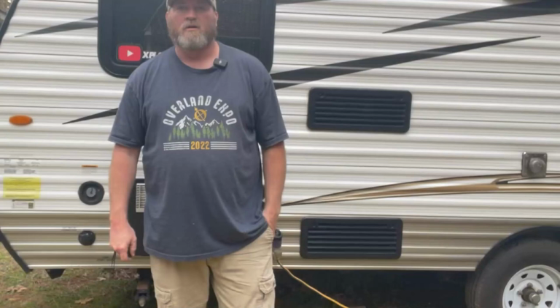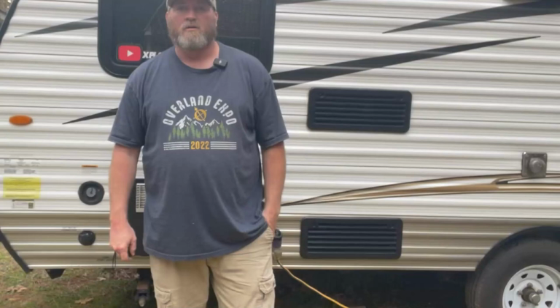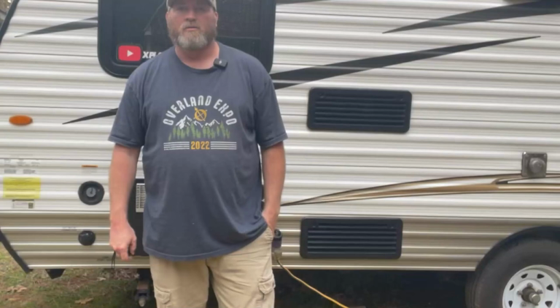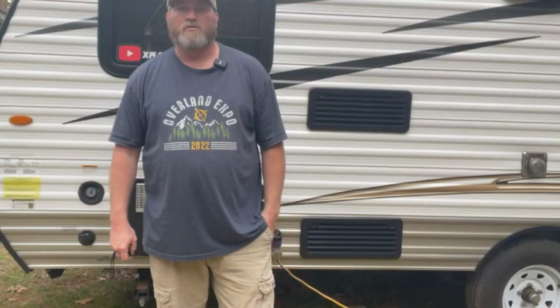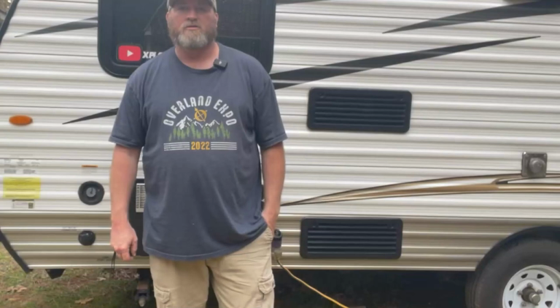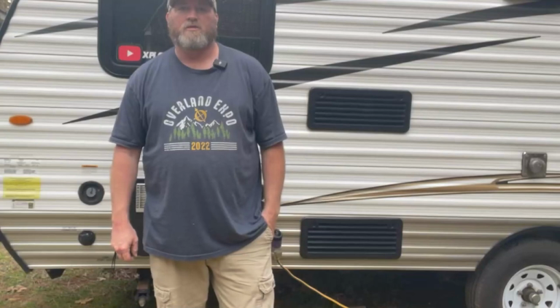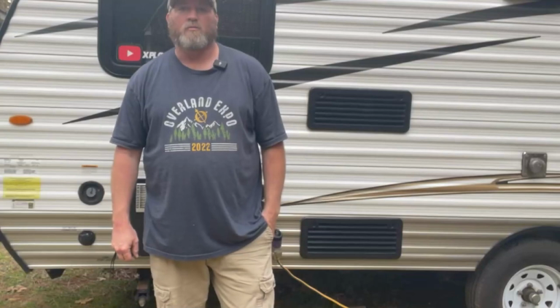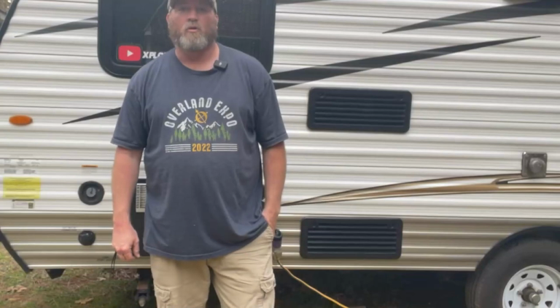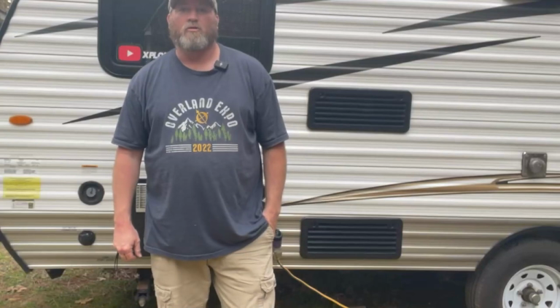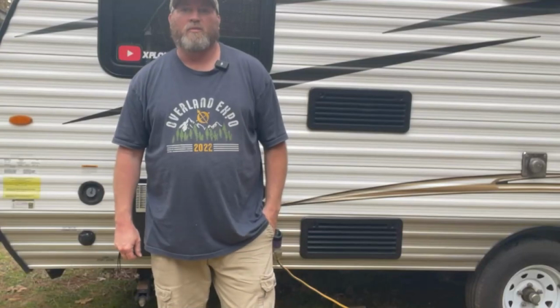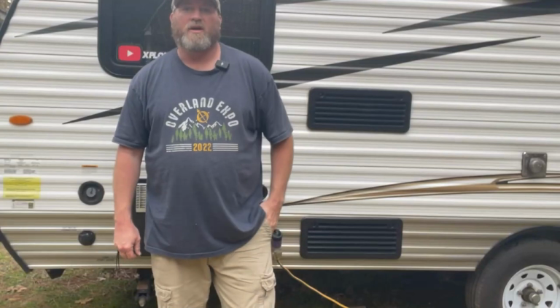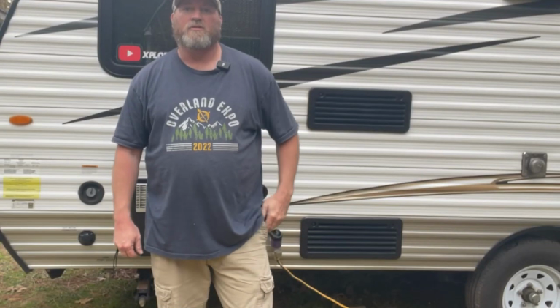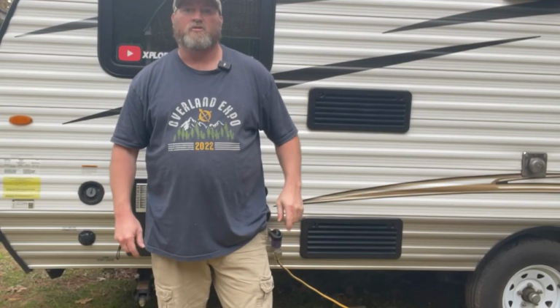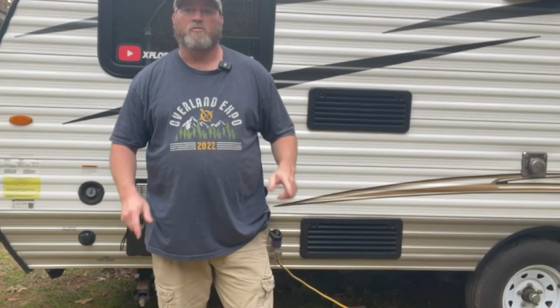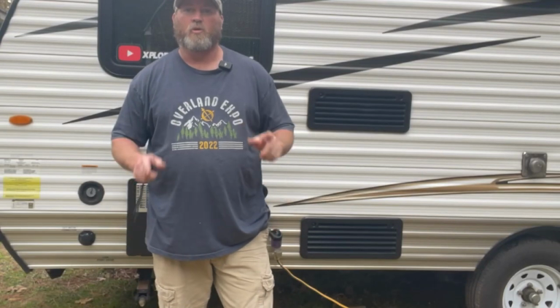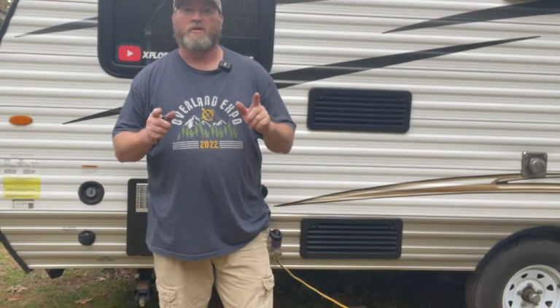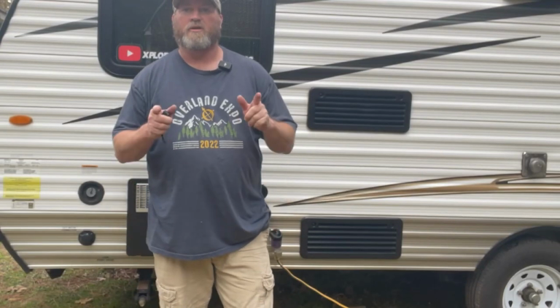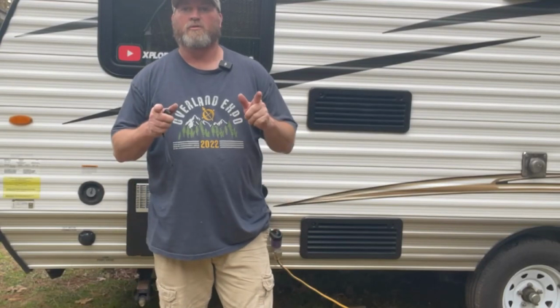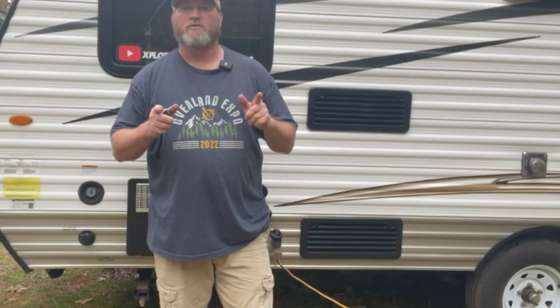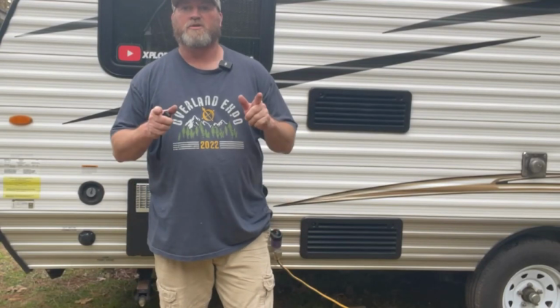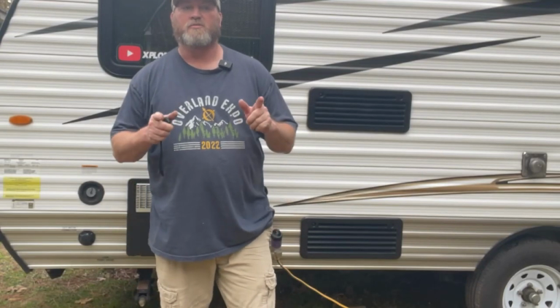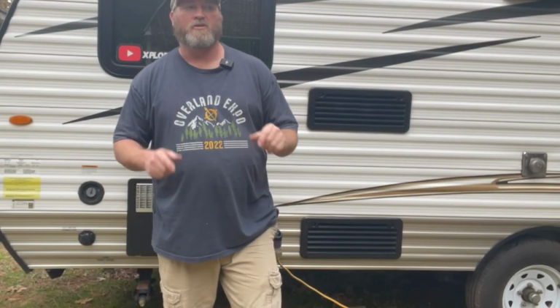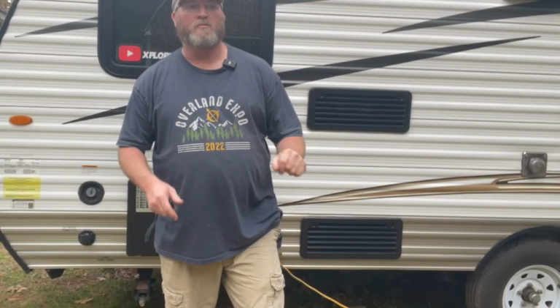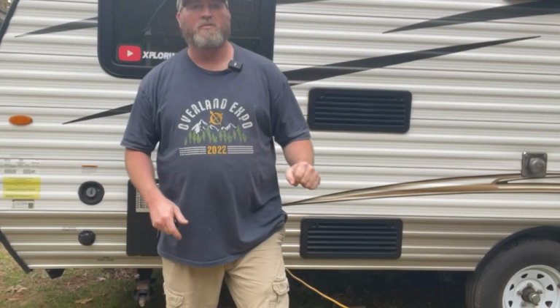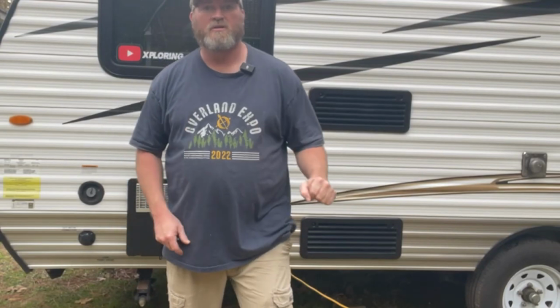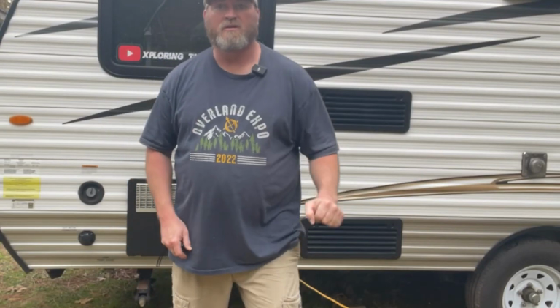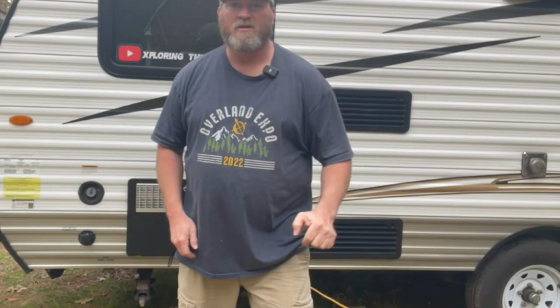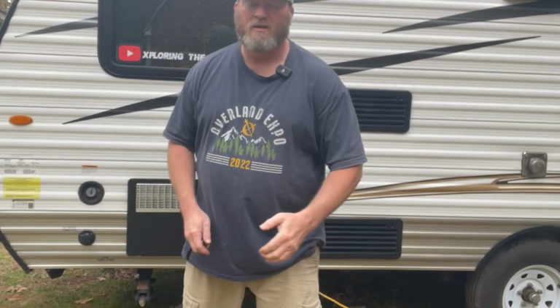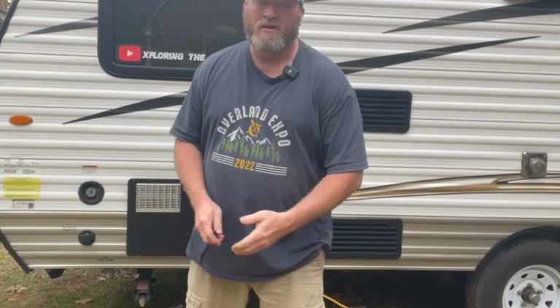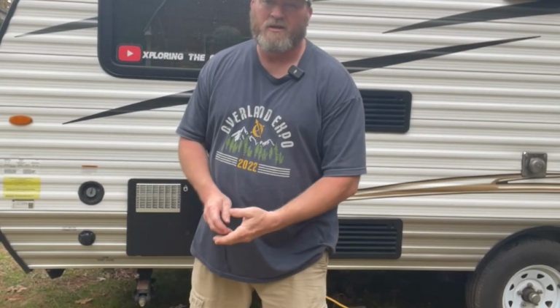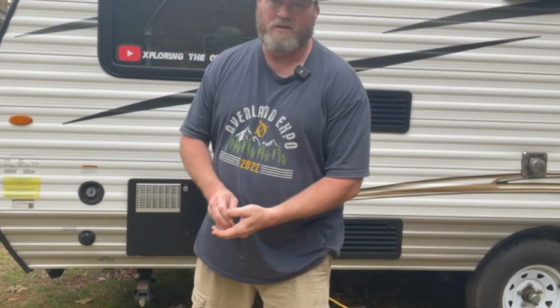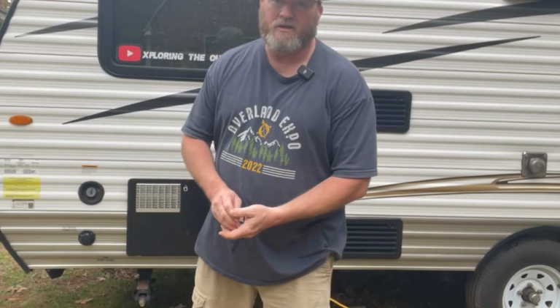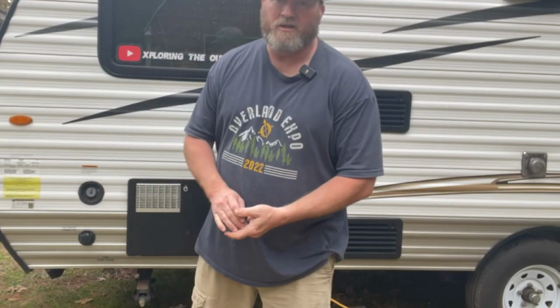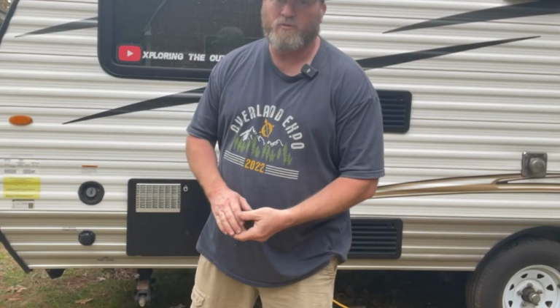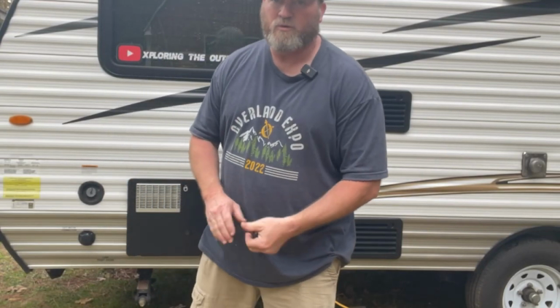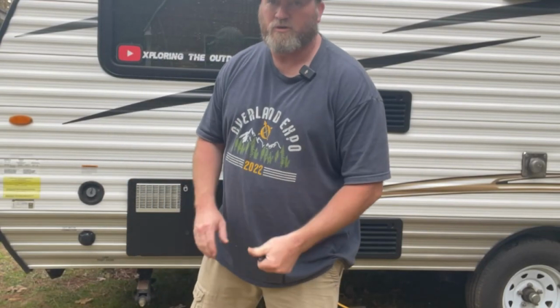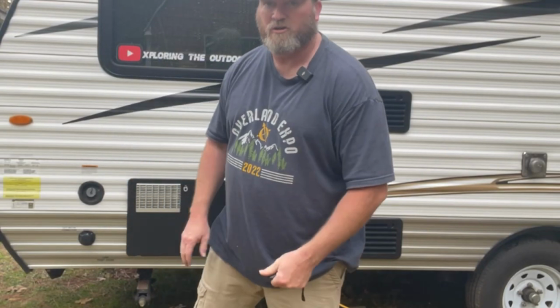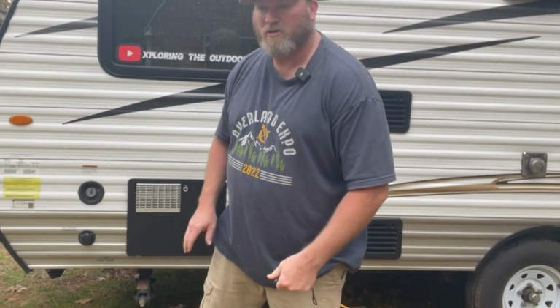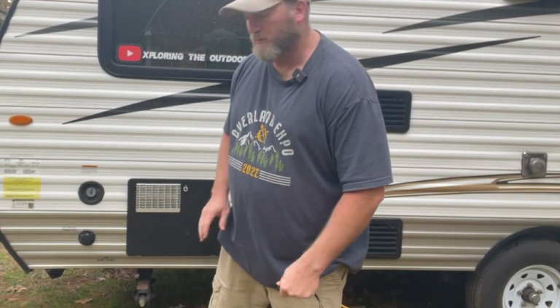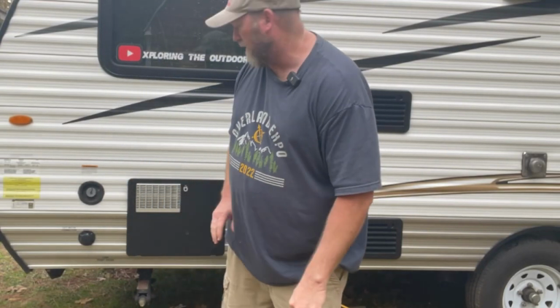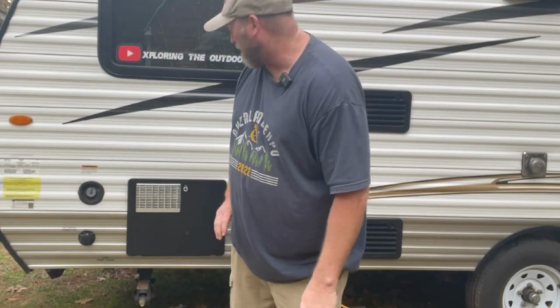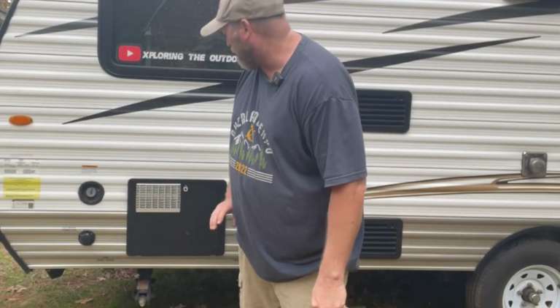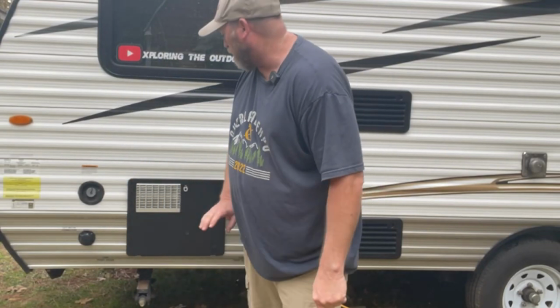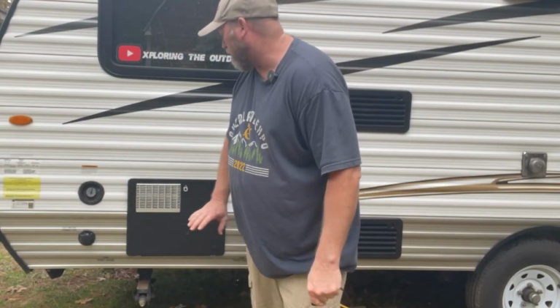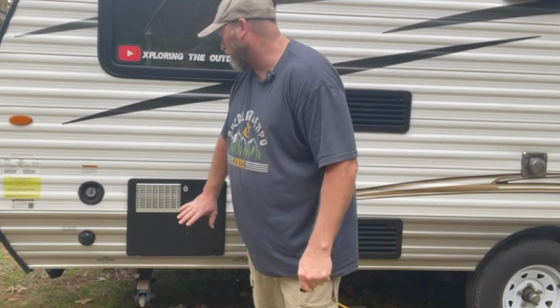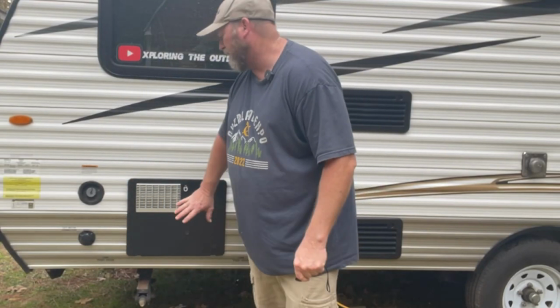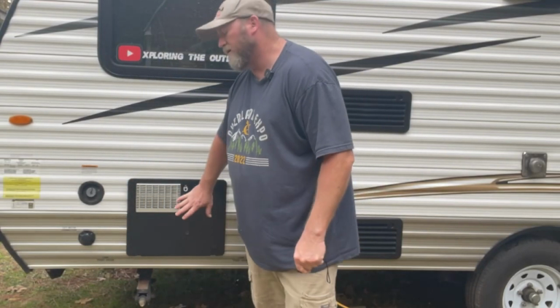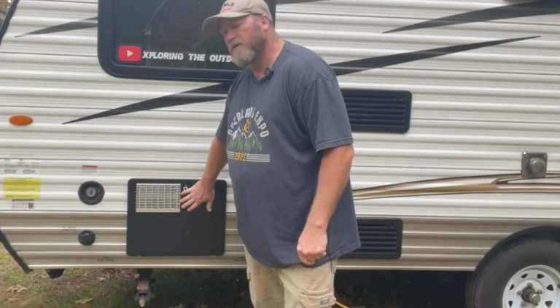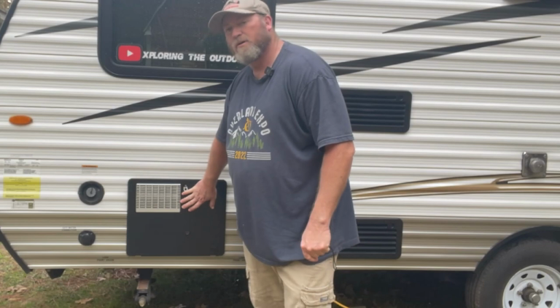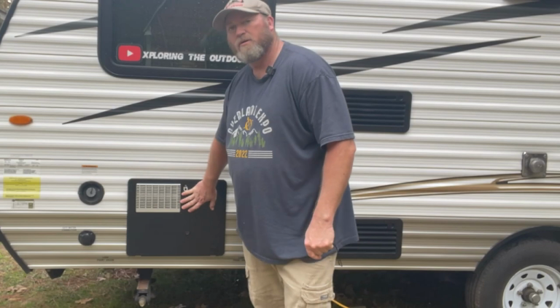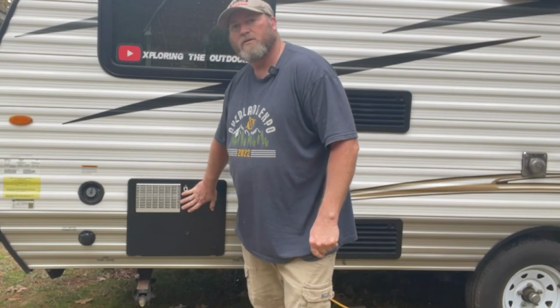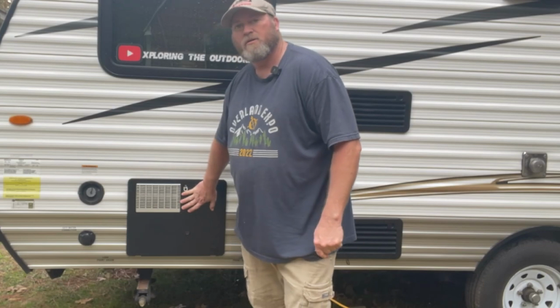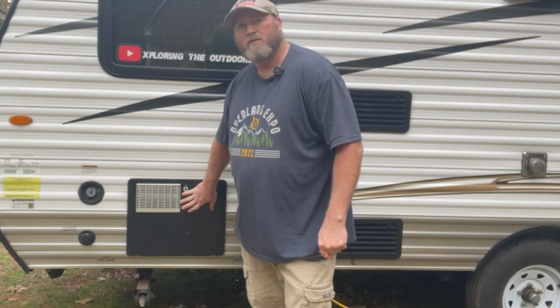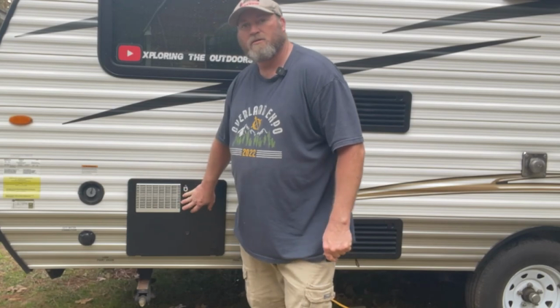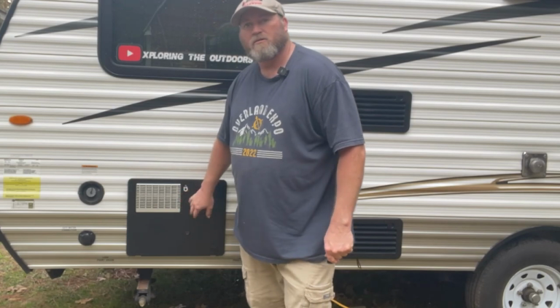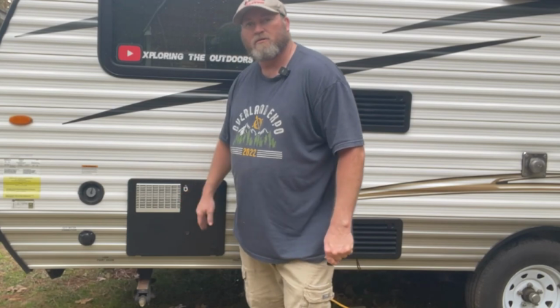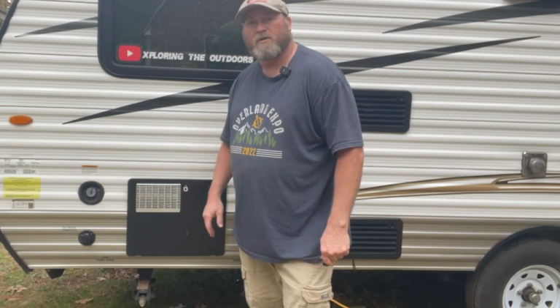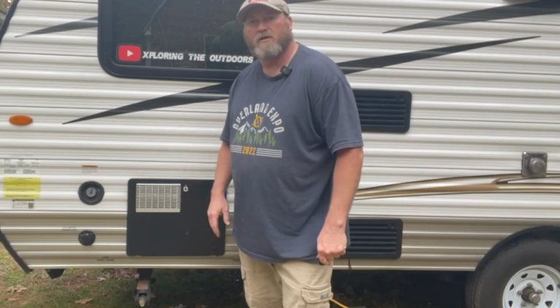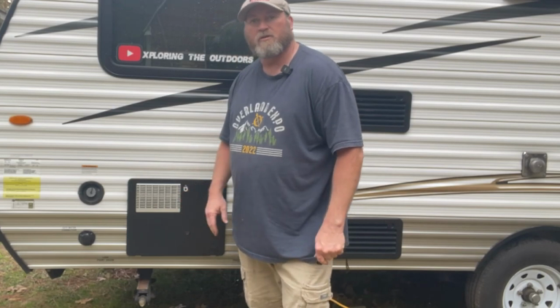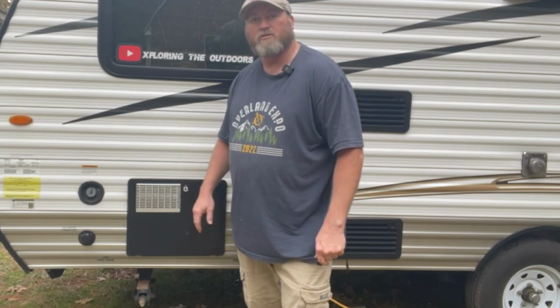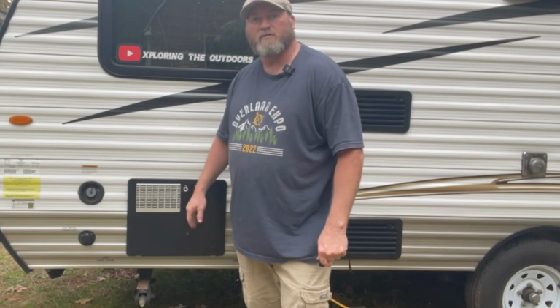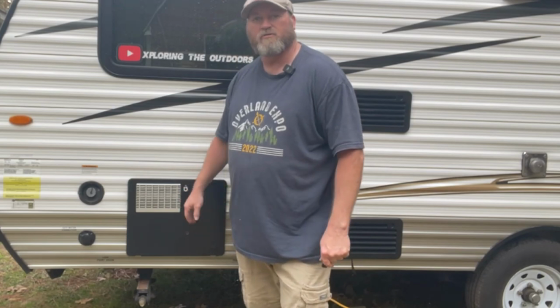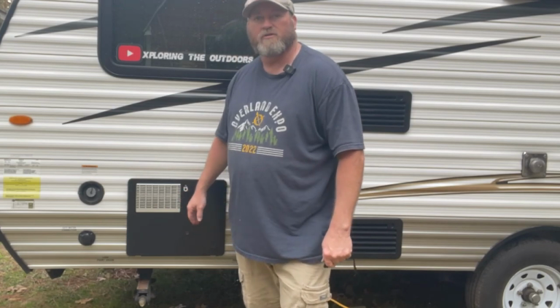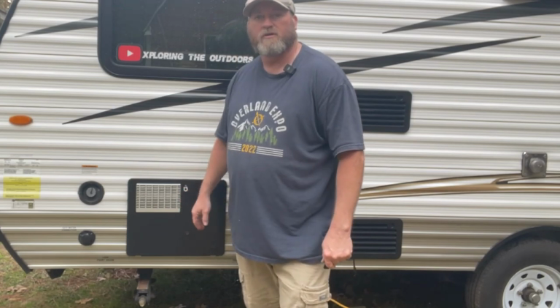What's up? Welcome back to Exploring the Outdoors. I'm Tim, and today we're going to talk about the water heater on my little travel trailer.